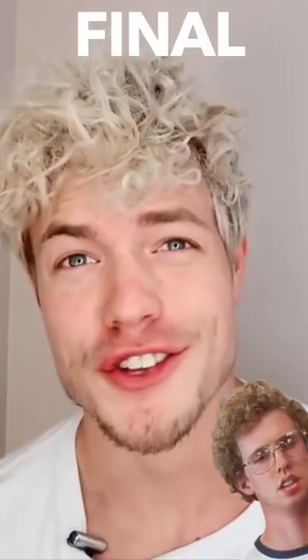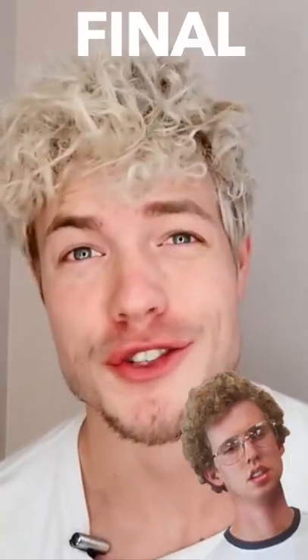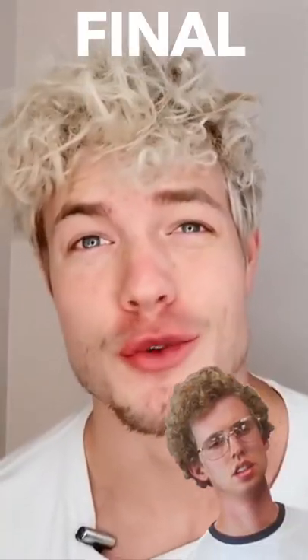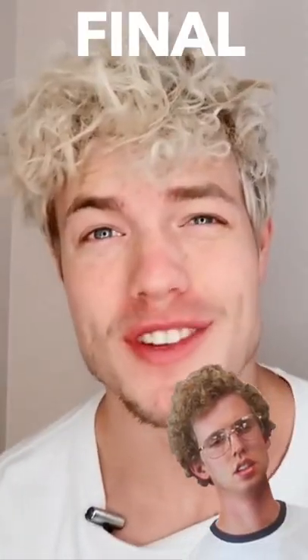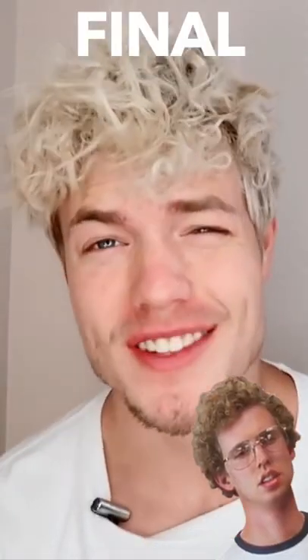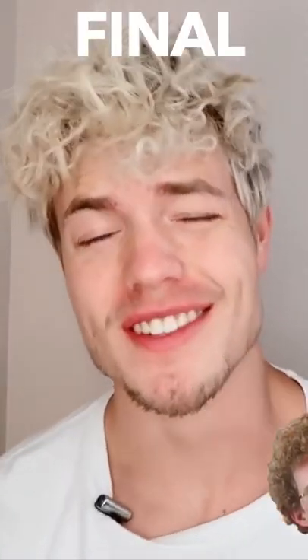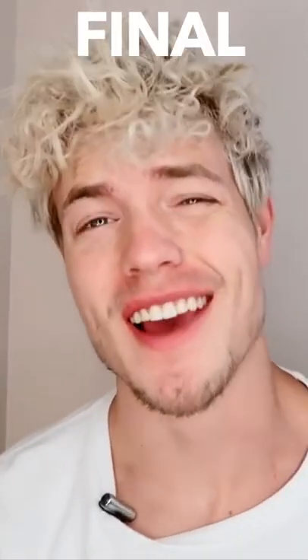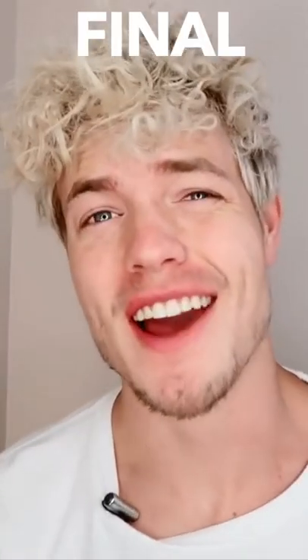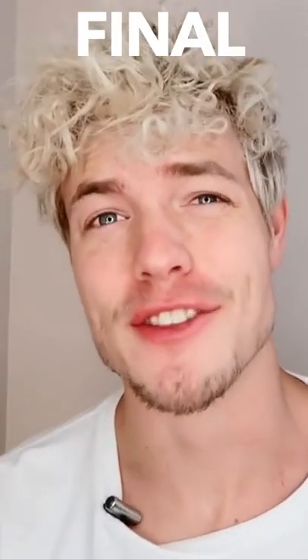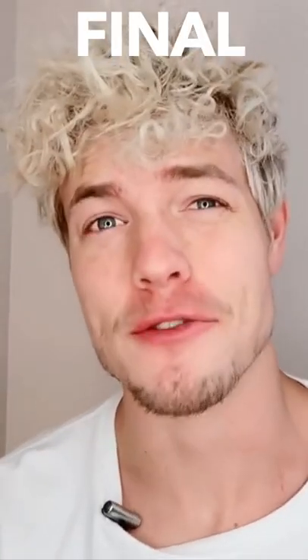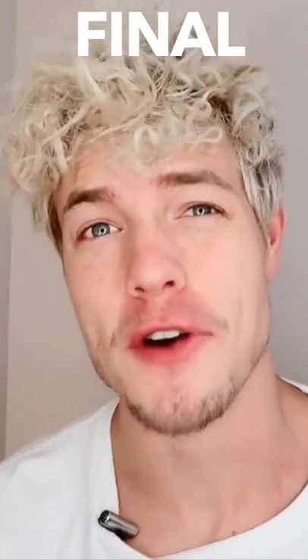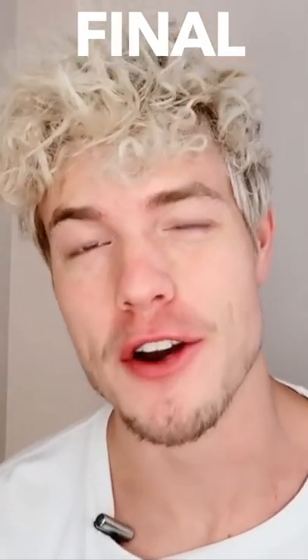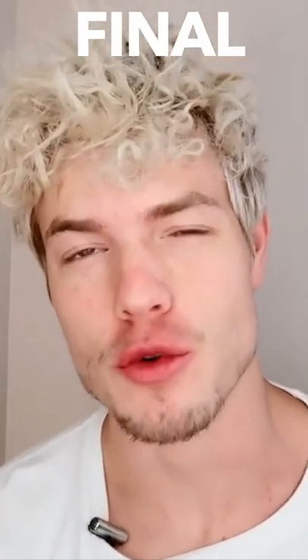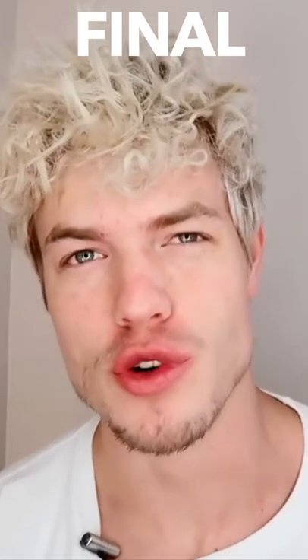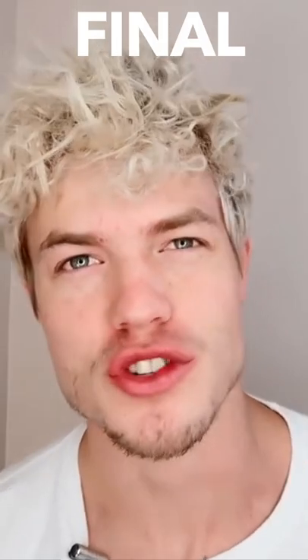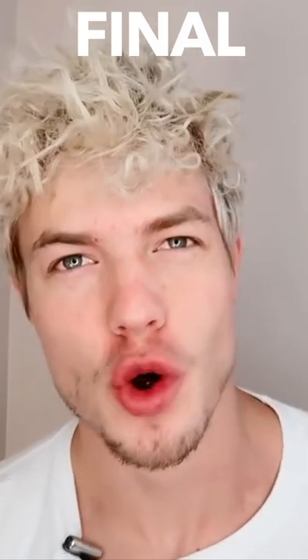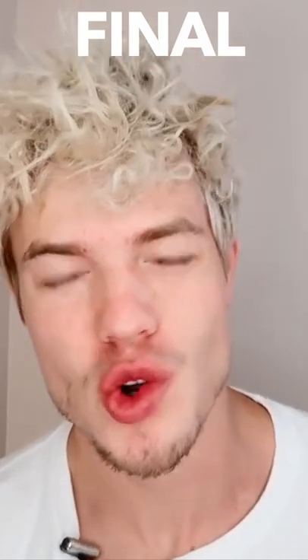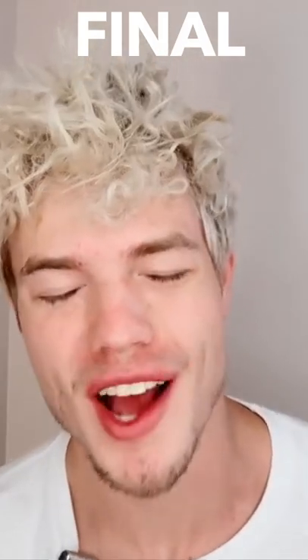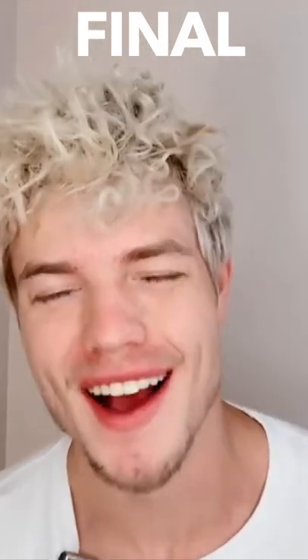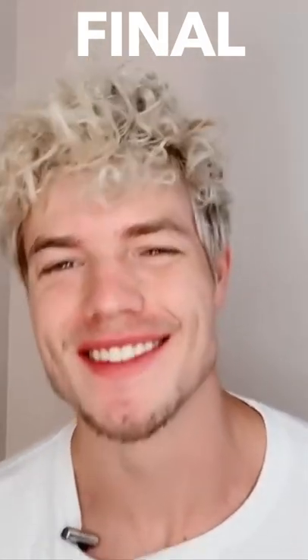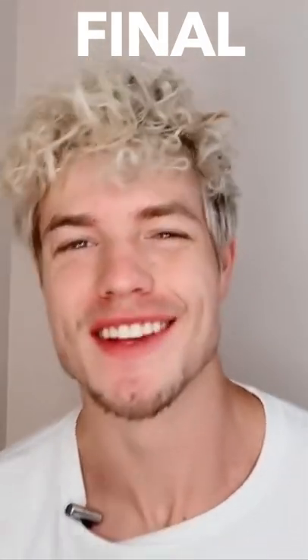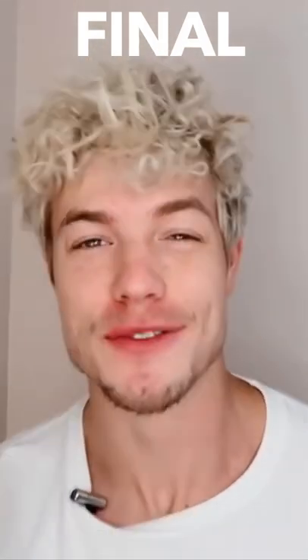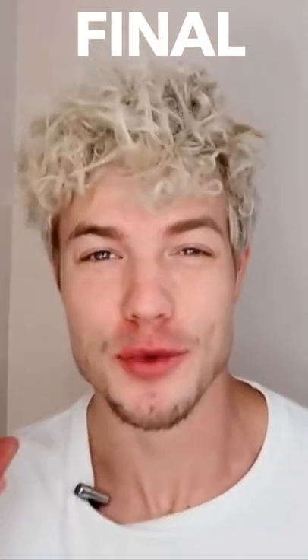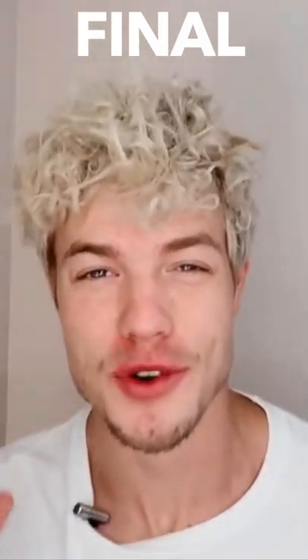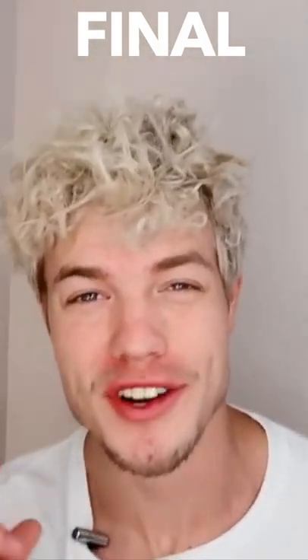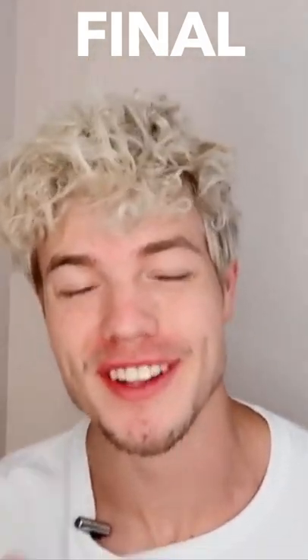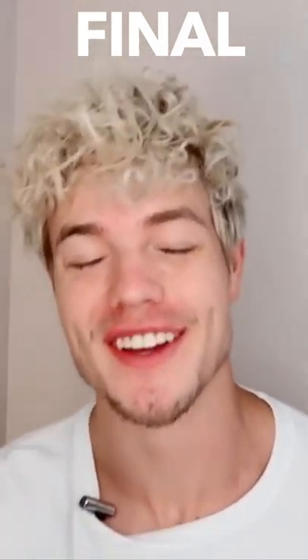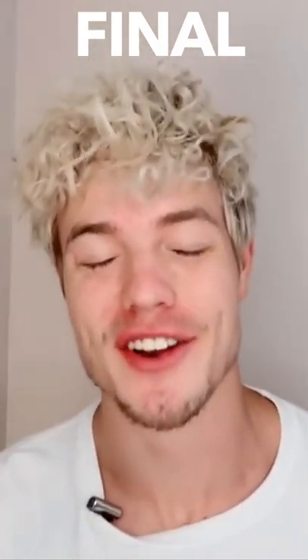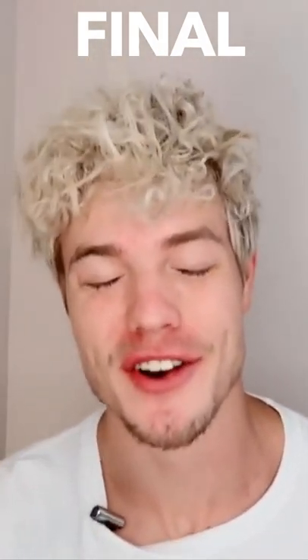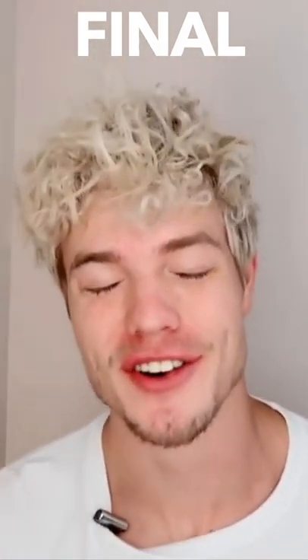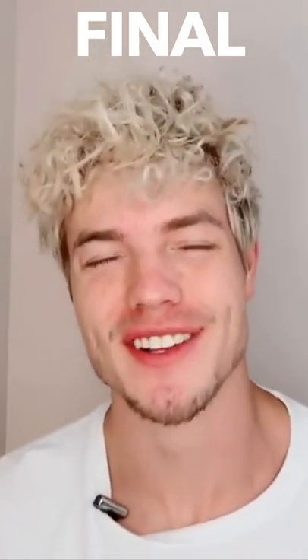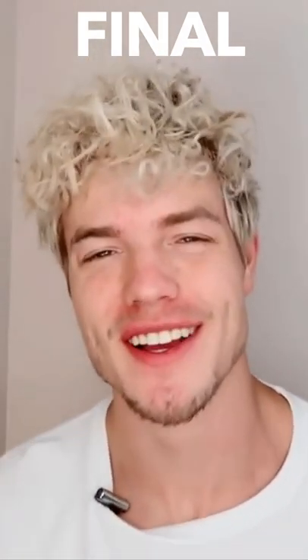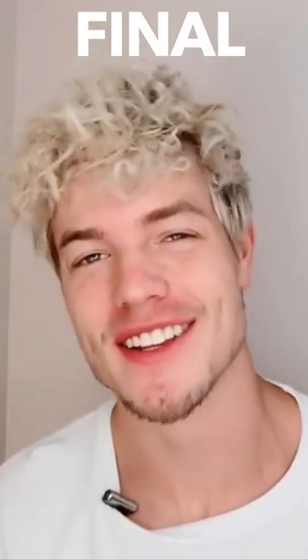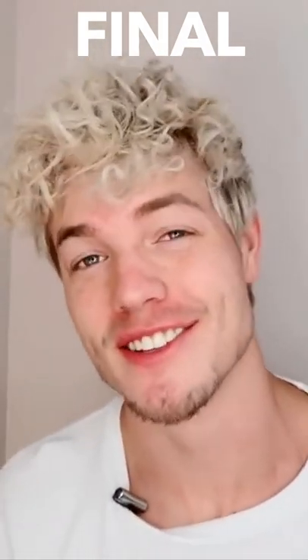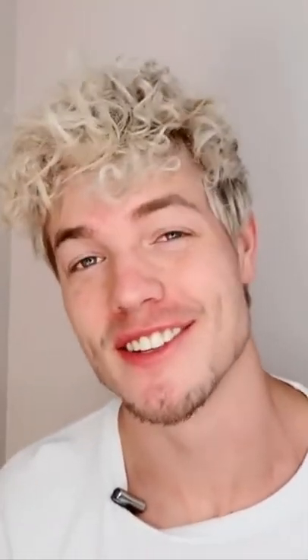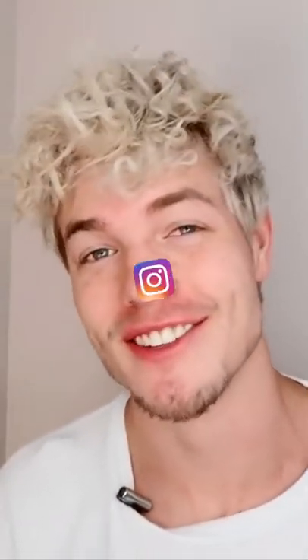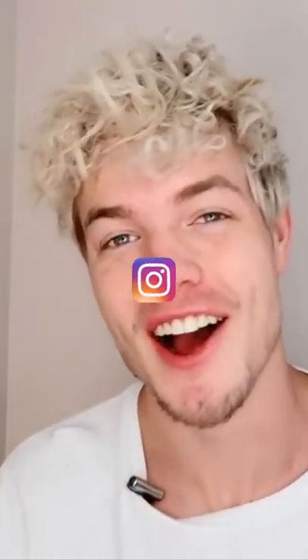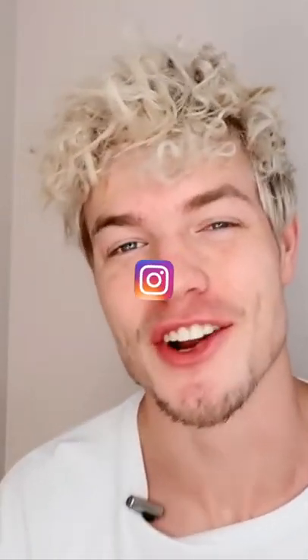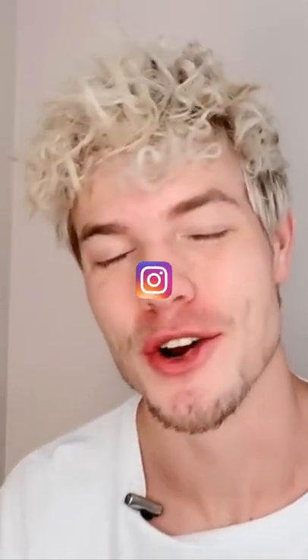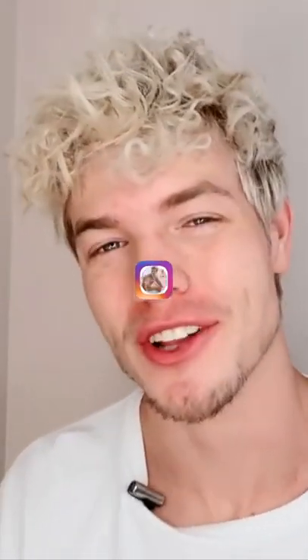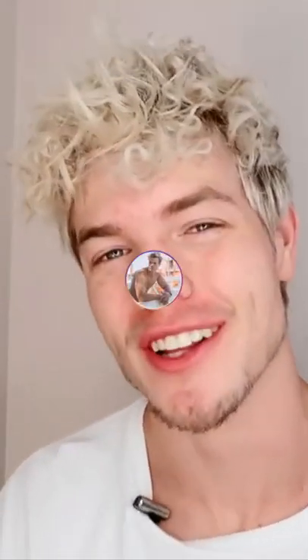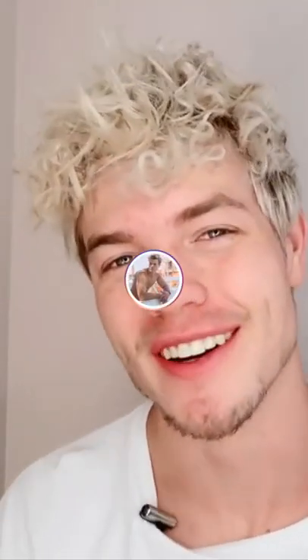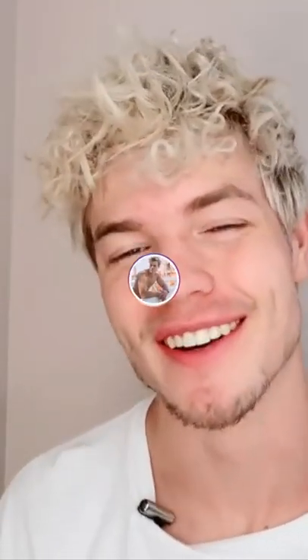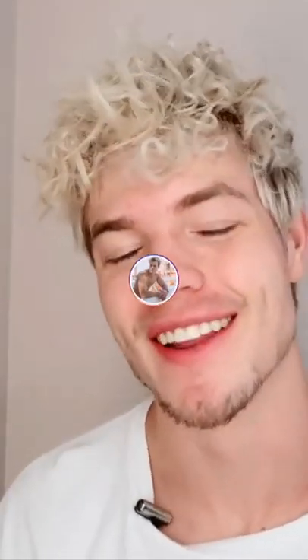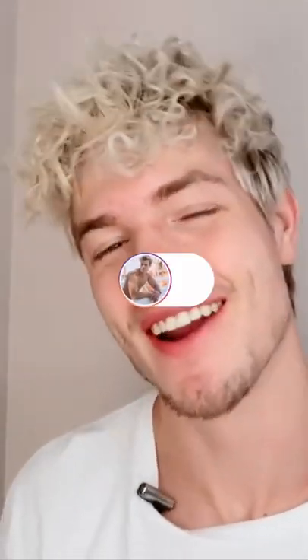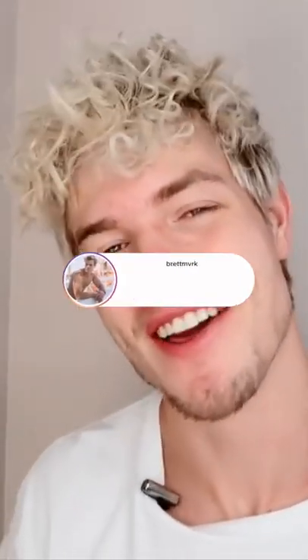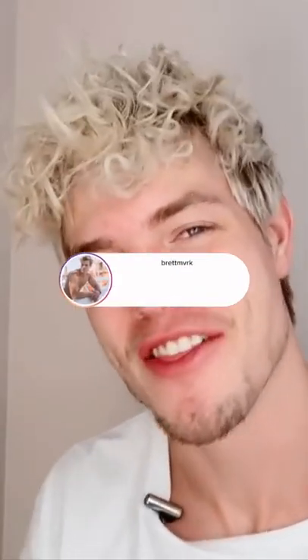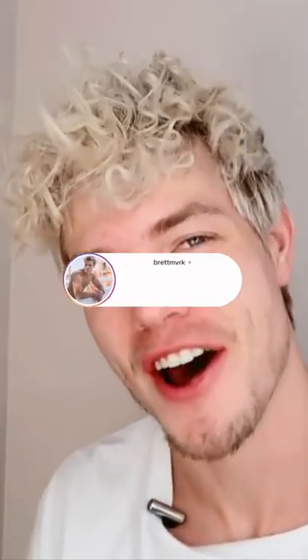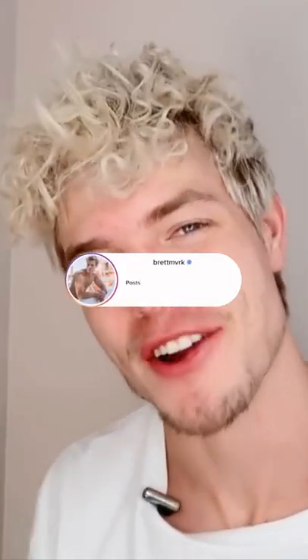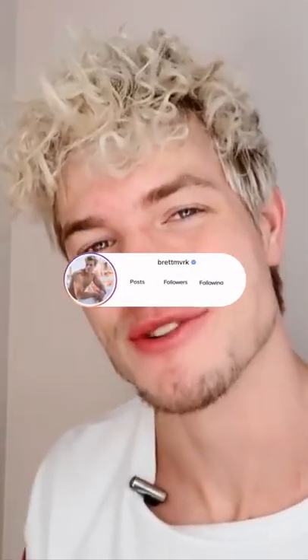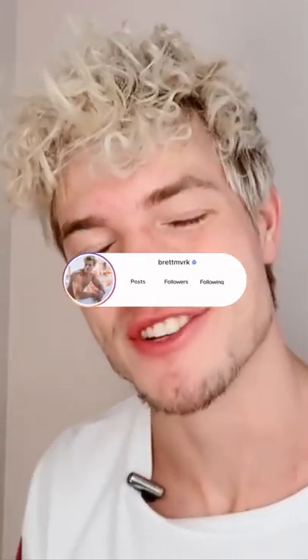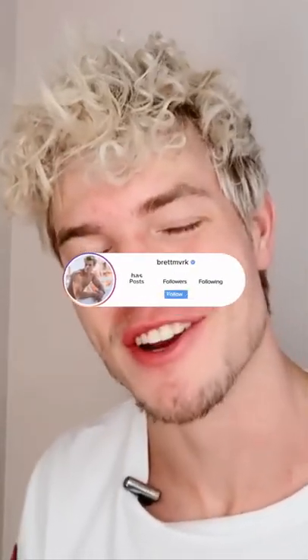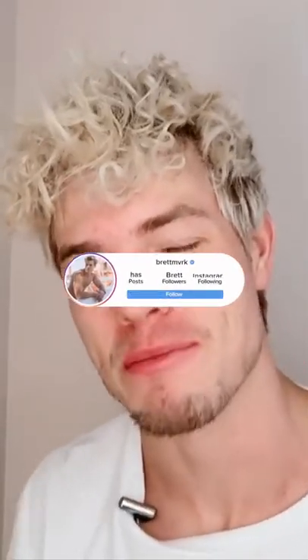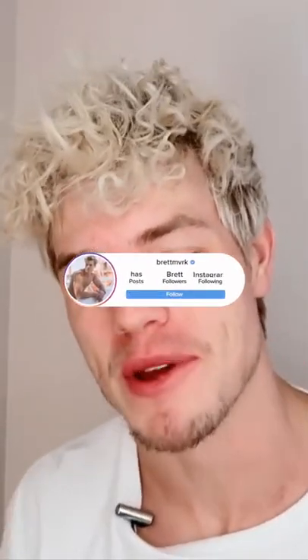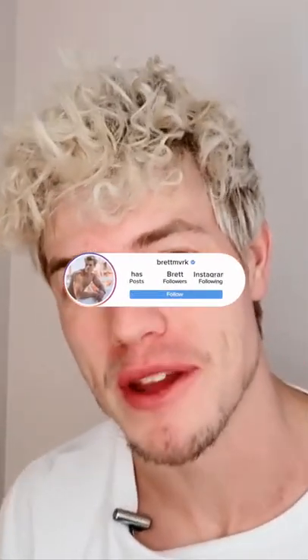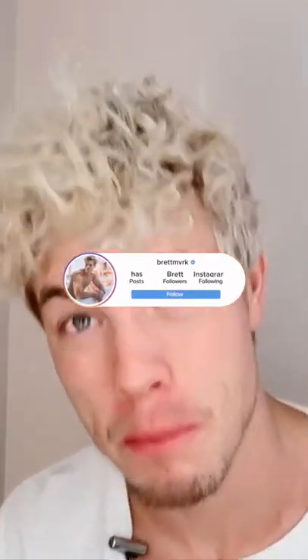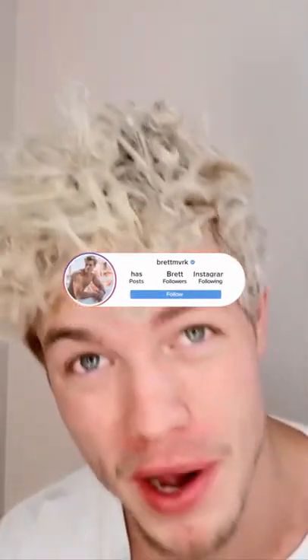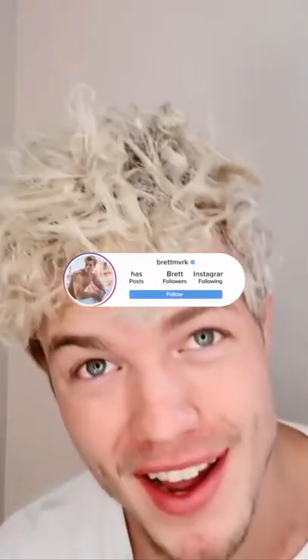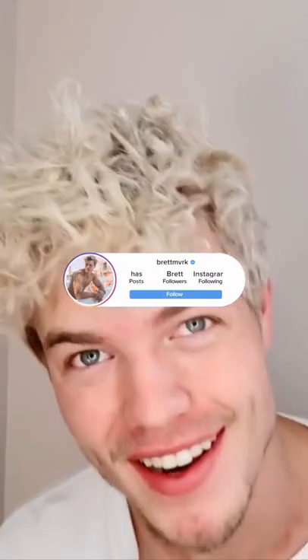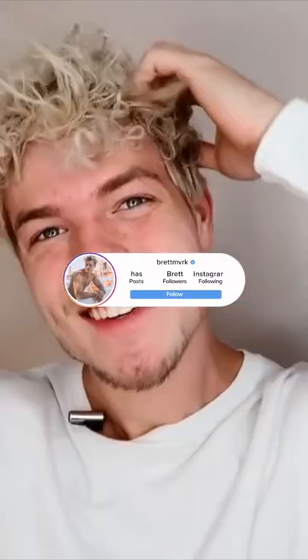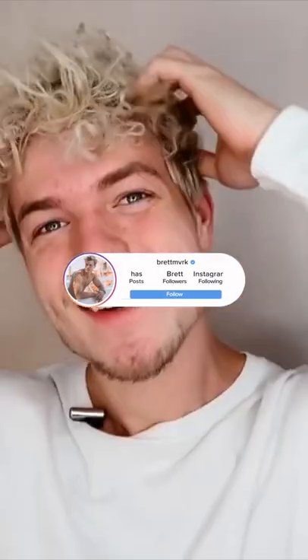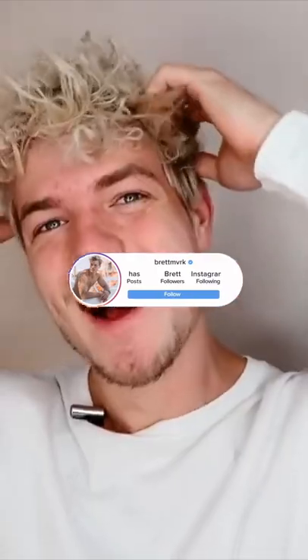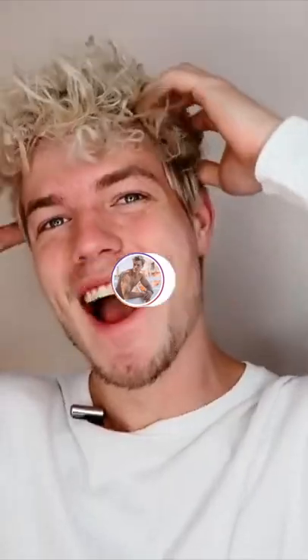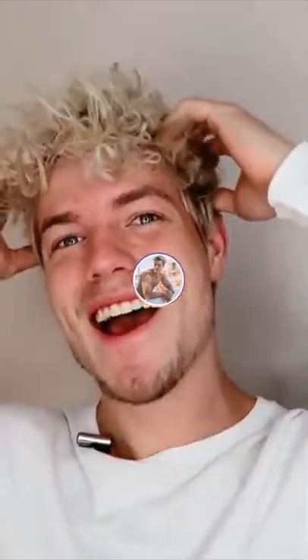What do you think? I think I'll stick with my straight hair. Follow me on Instagram at brettmvrk for more stuff like this.